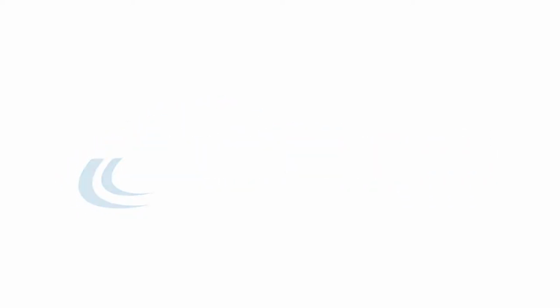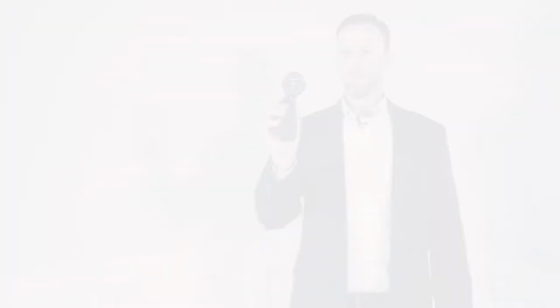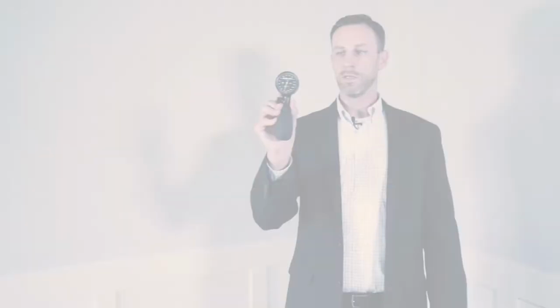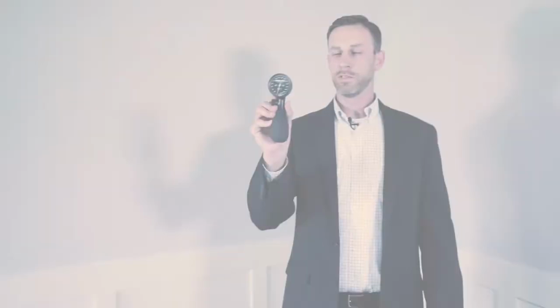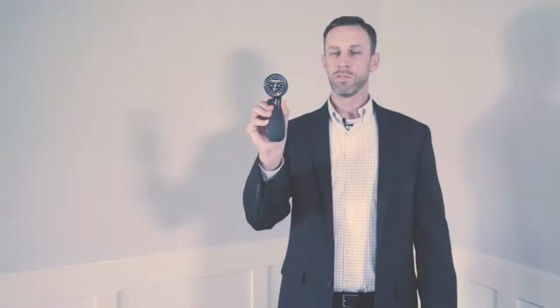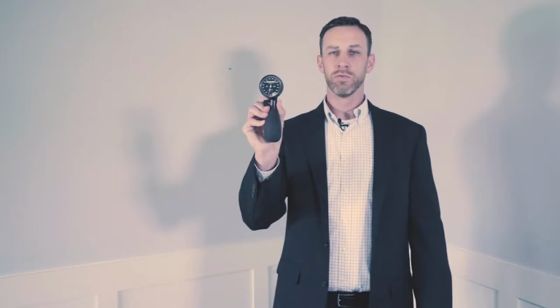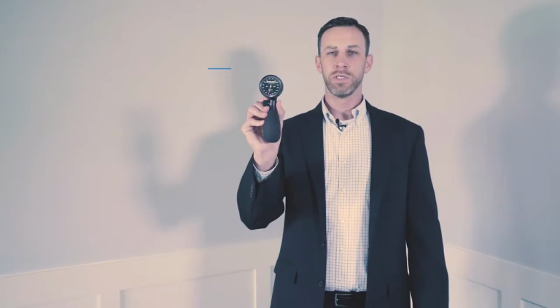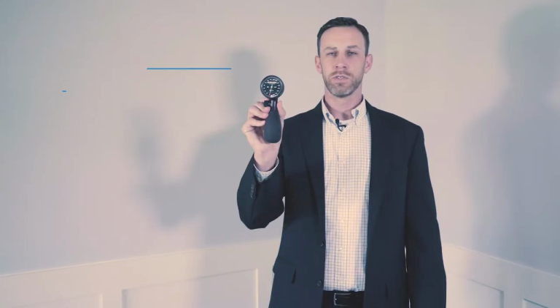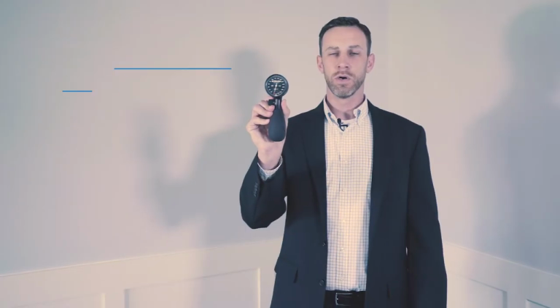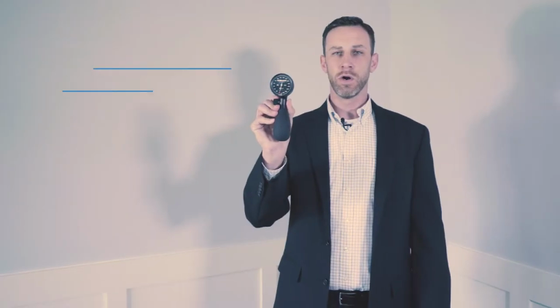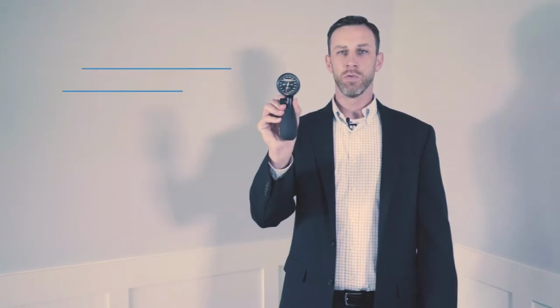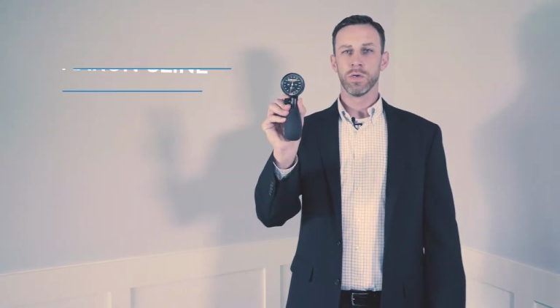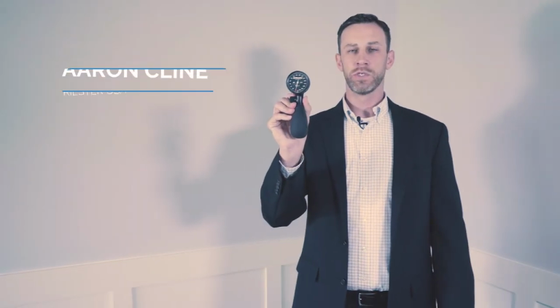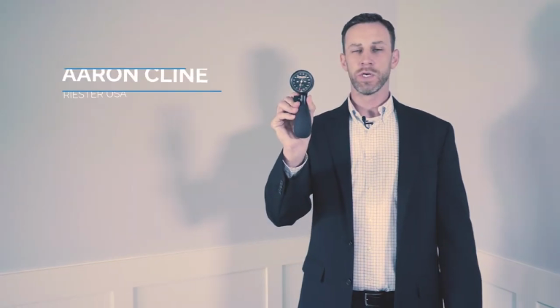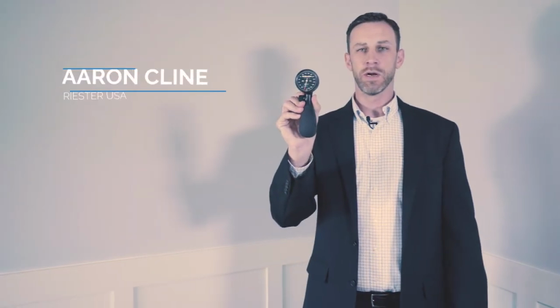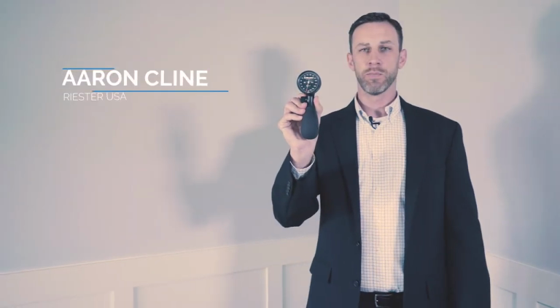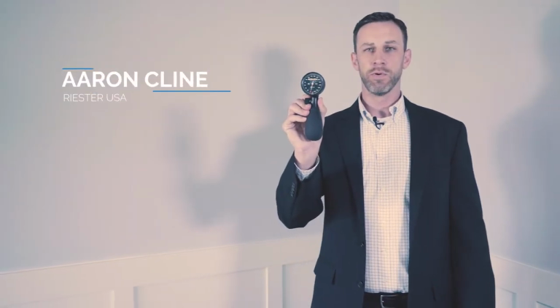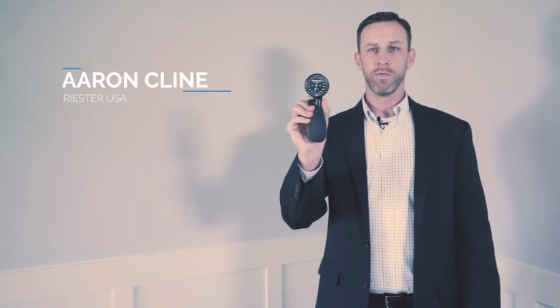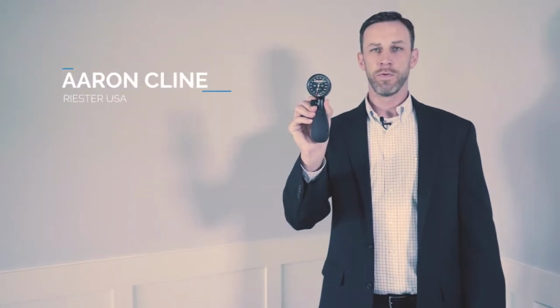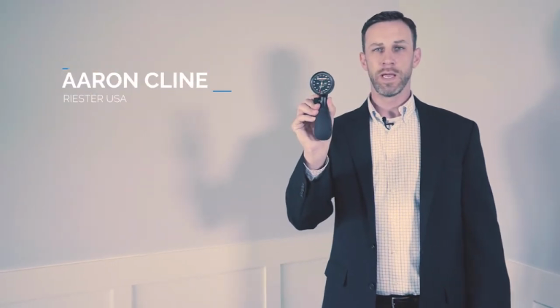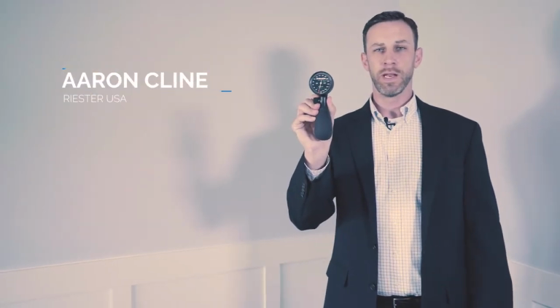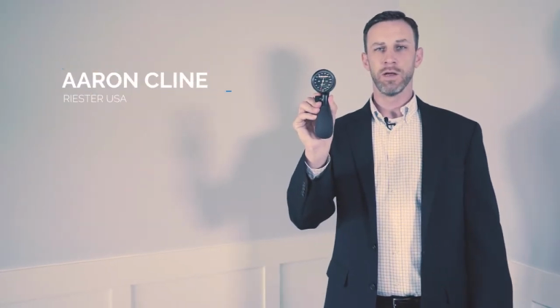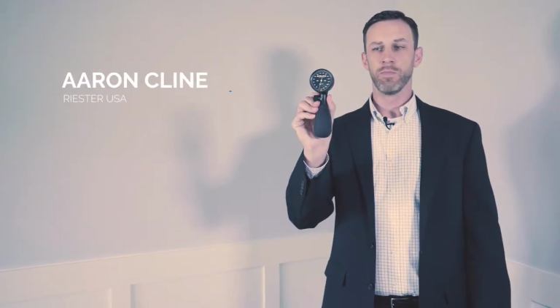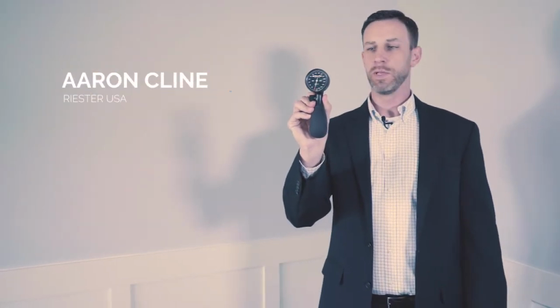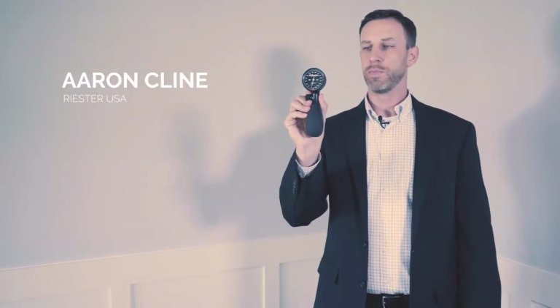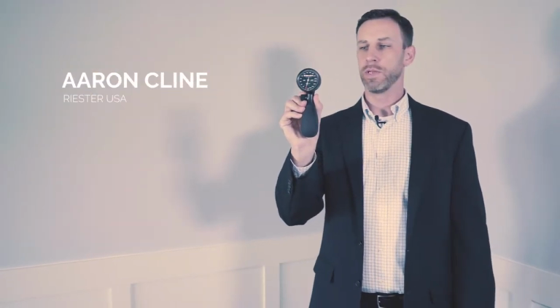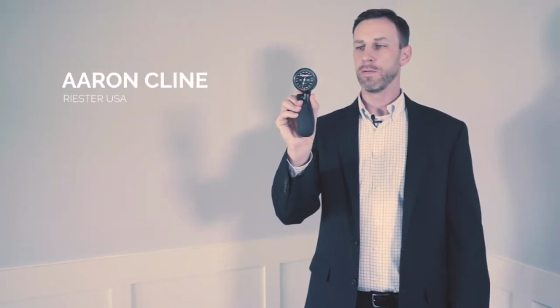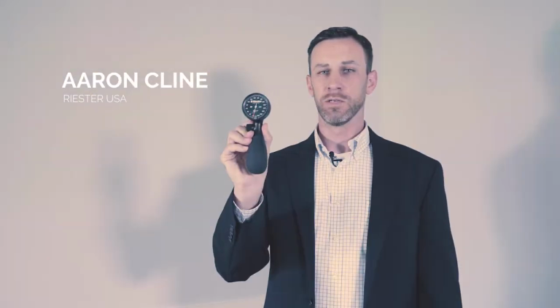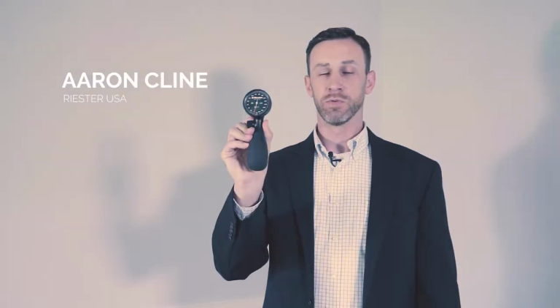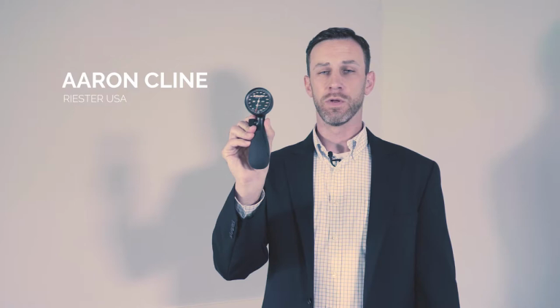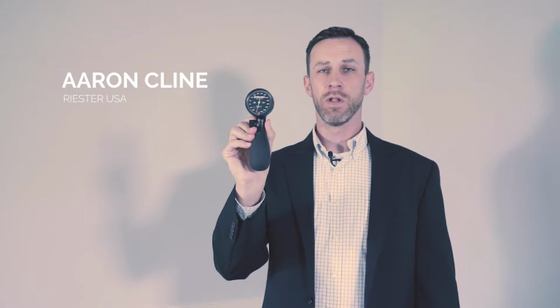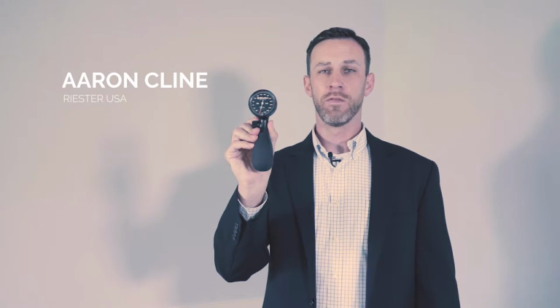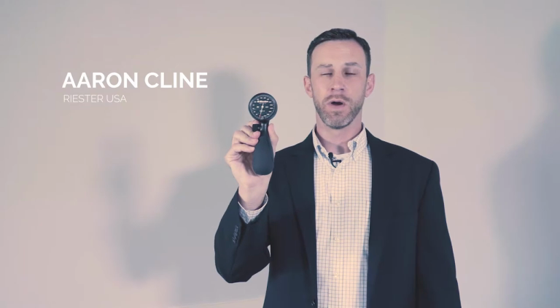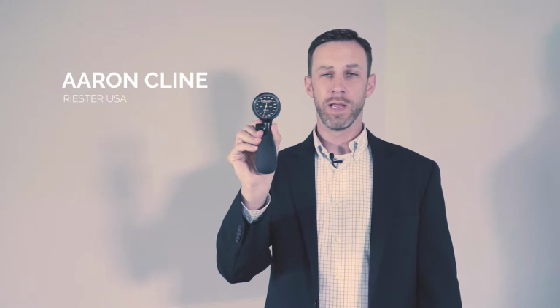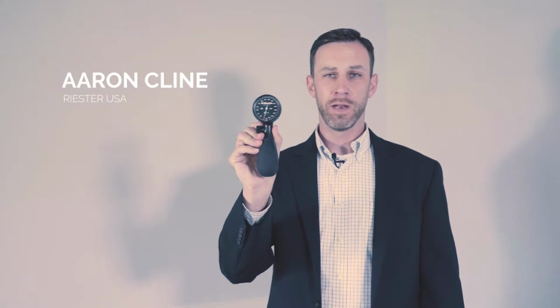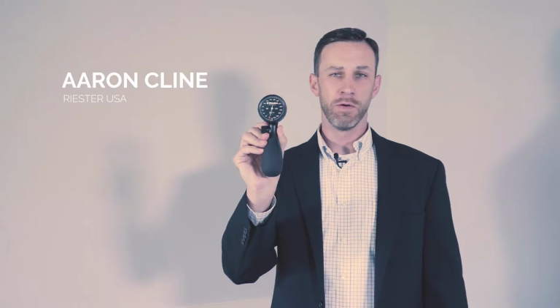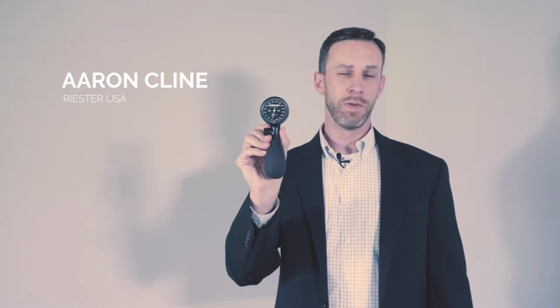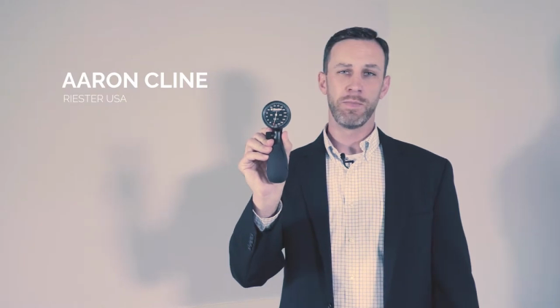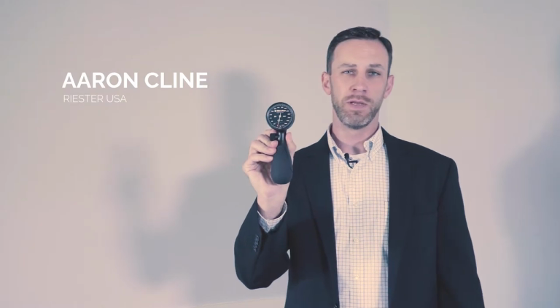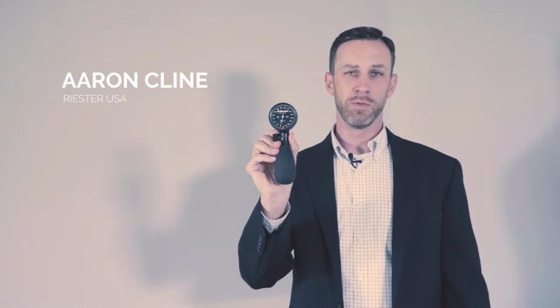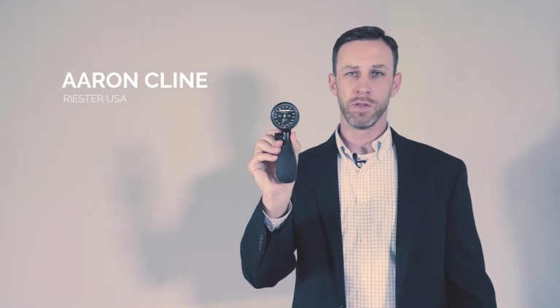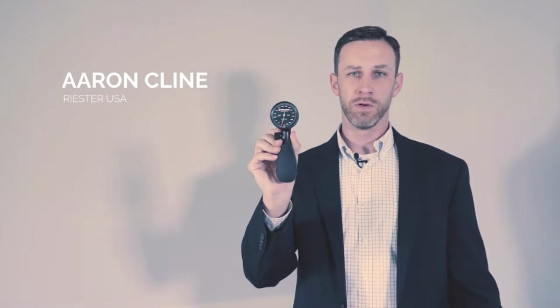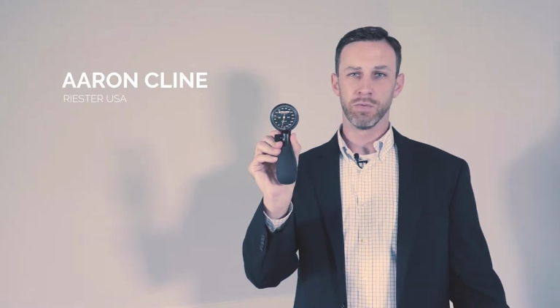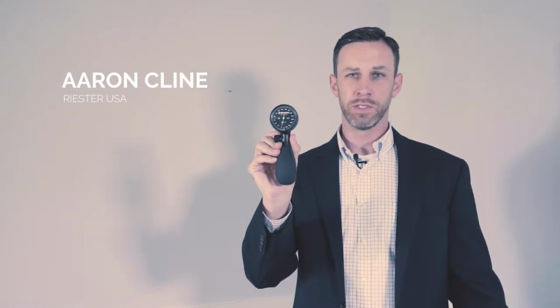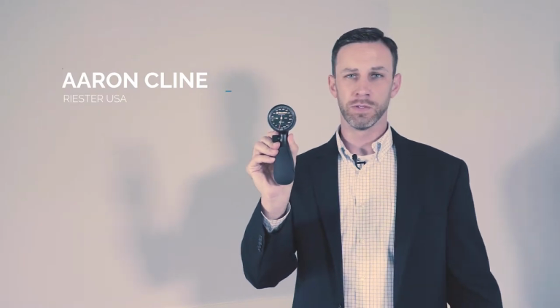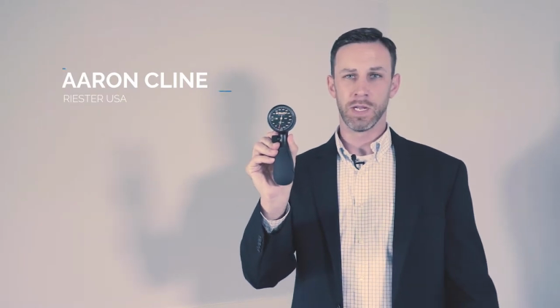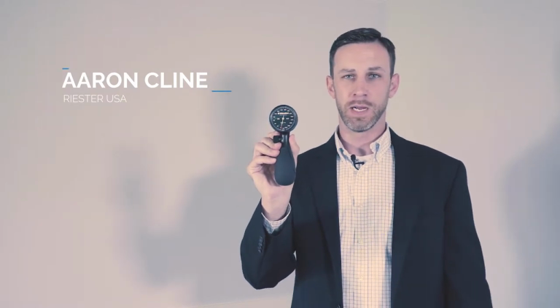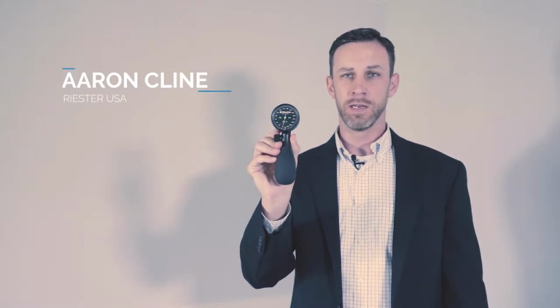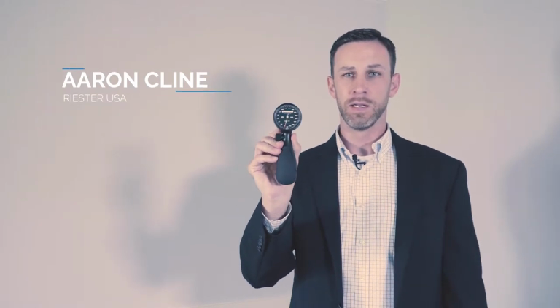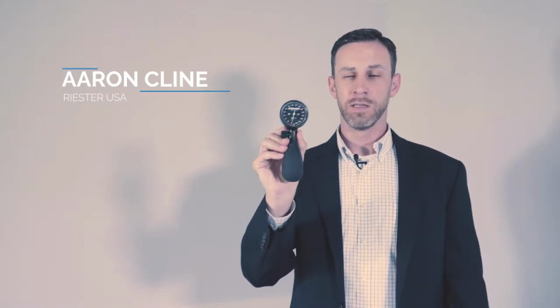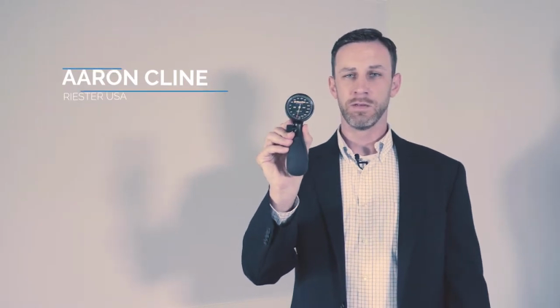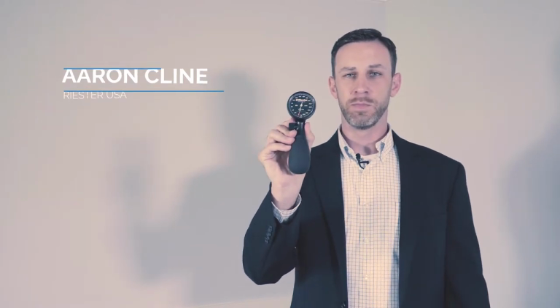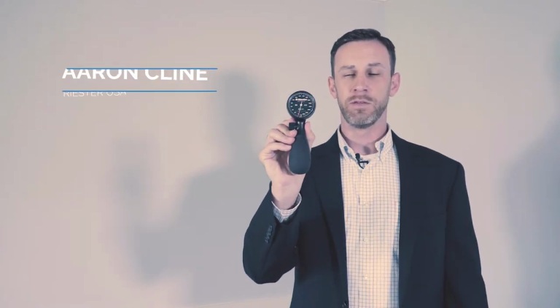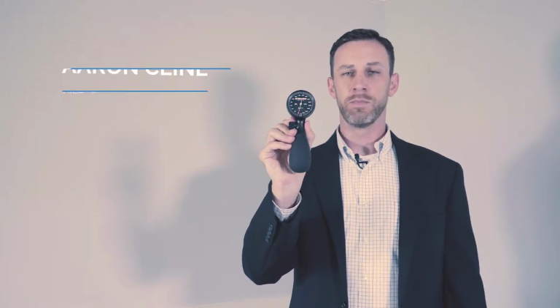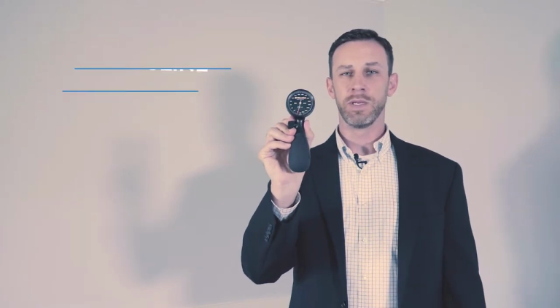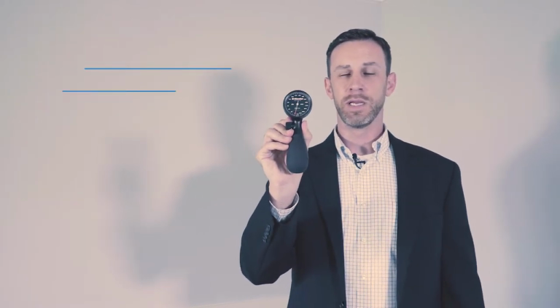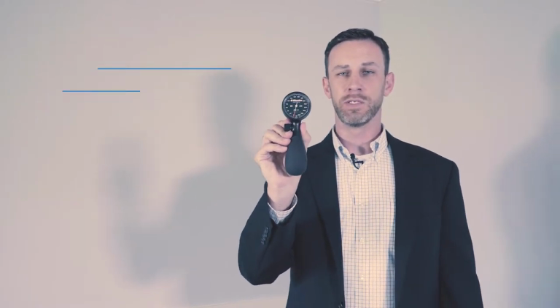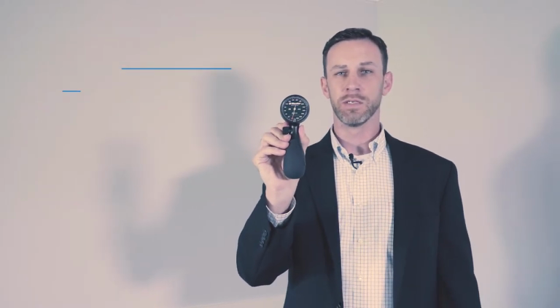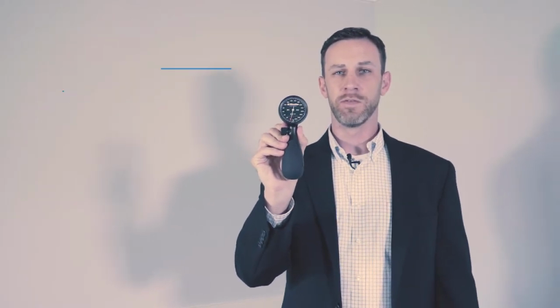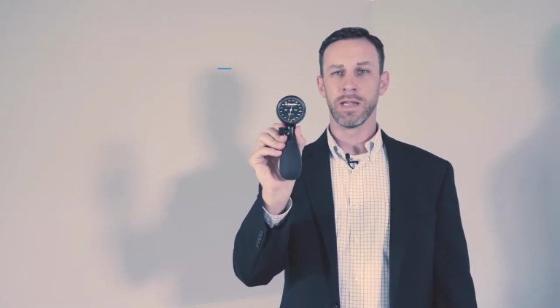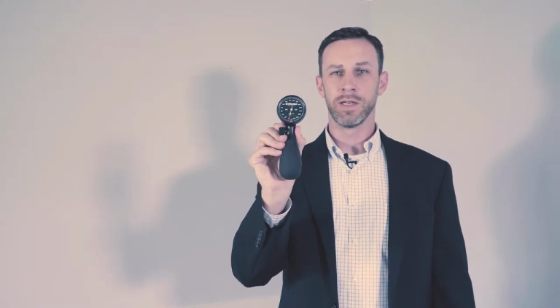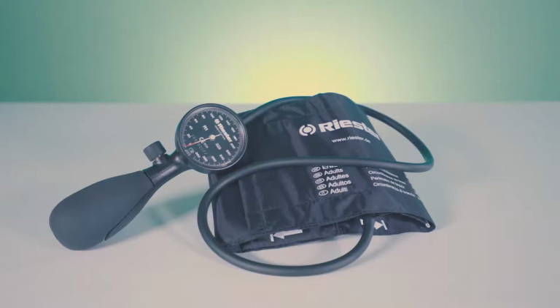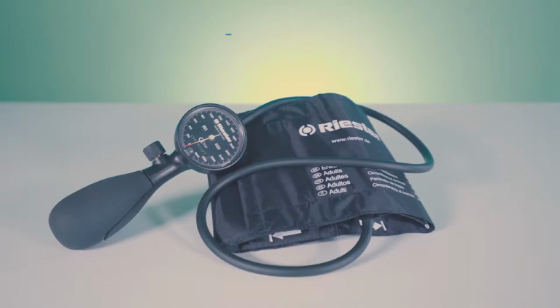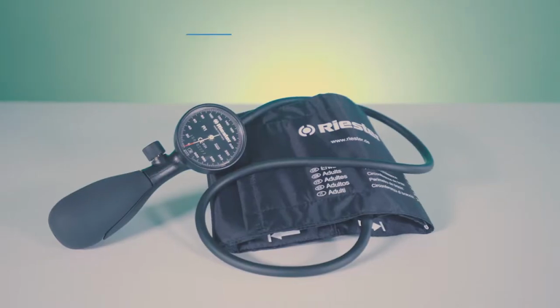This is the Riester R1 shockproof handheld BP. As with all of our handheld BPs within the Riester line, this meets BHS validations.